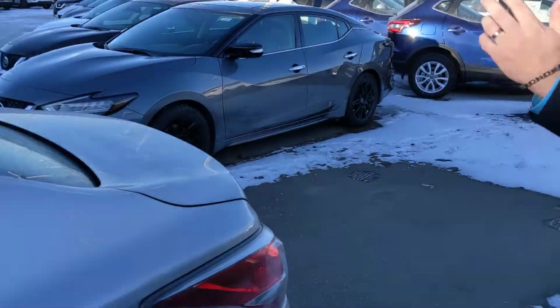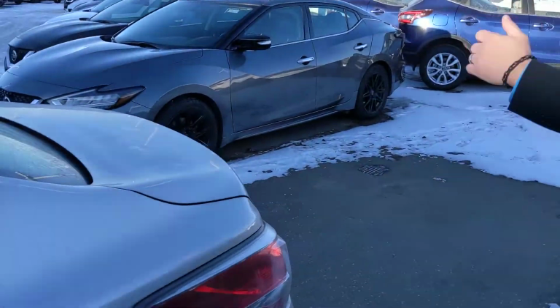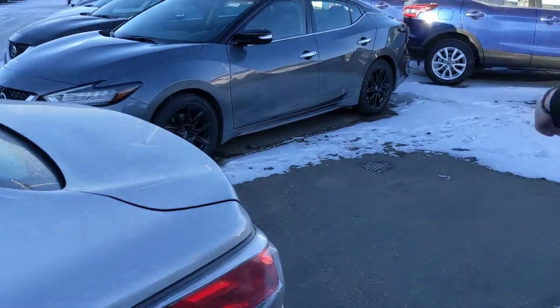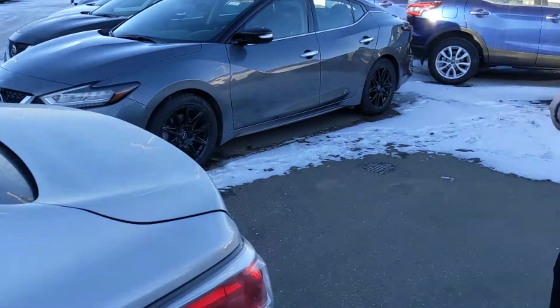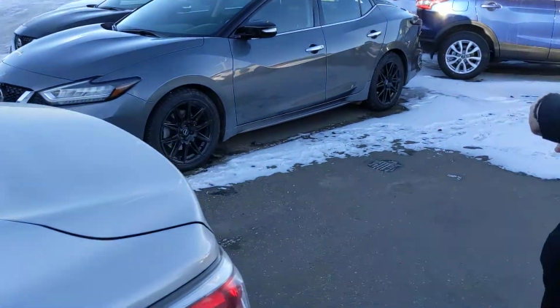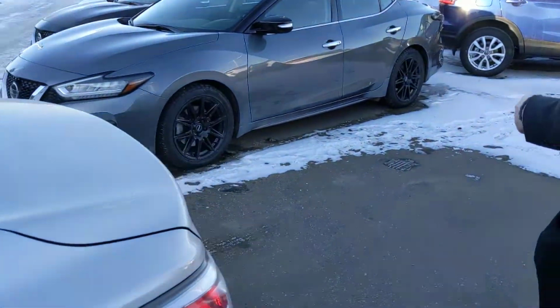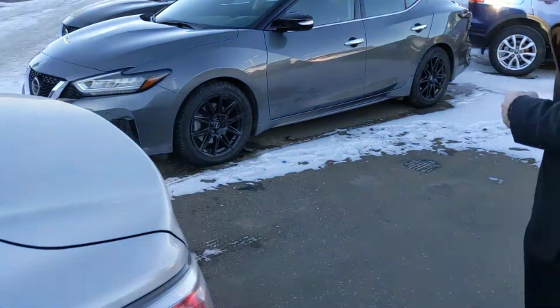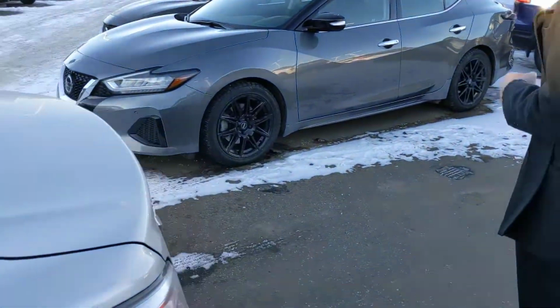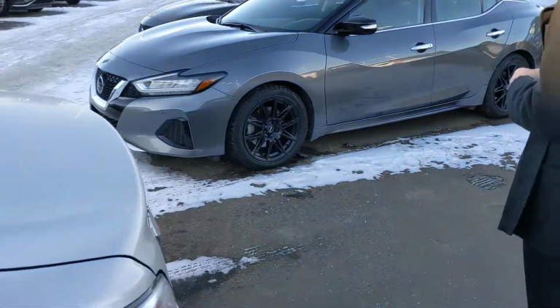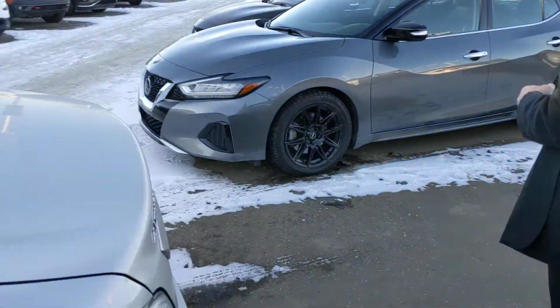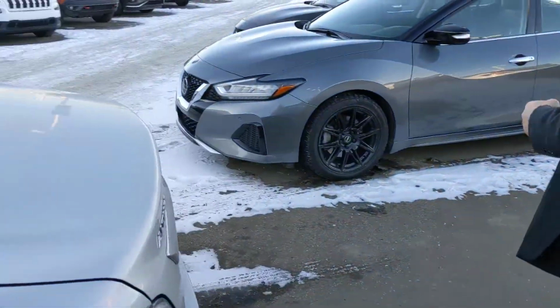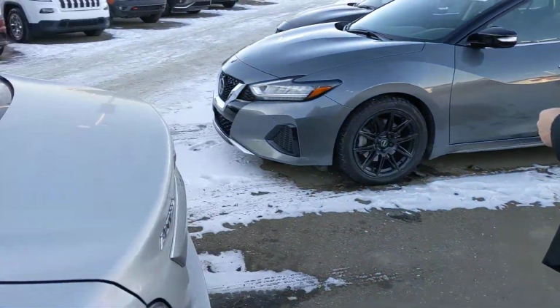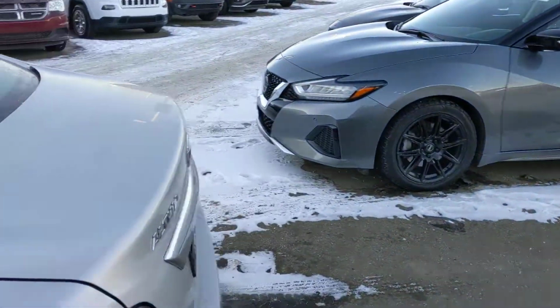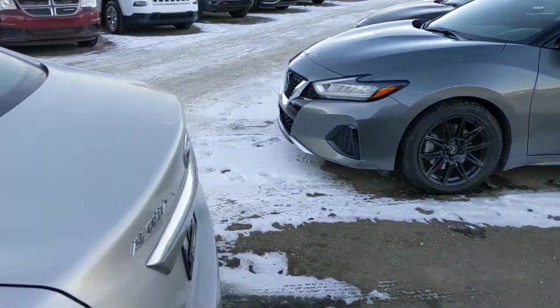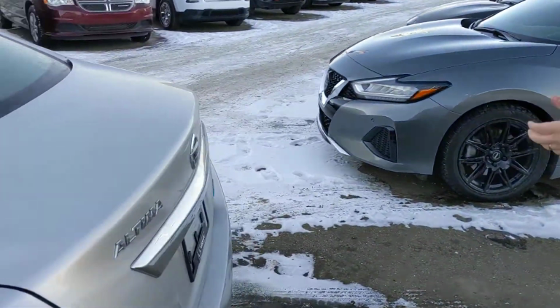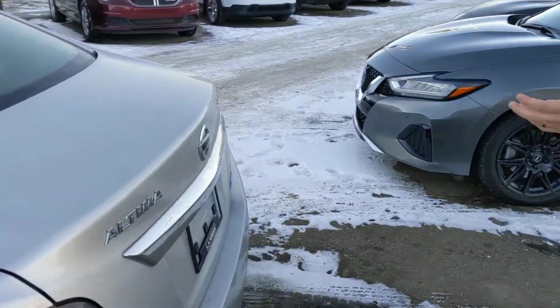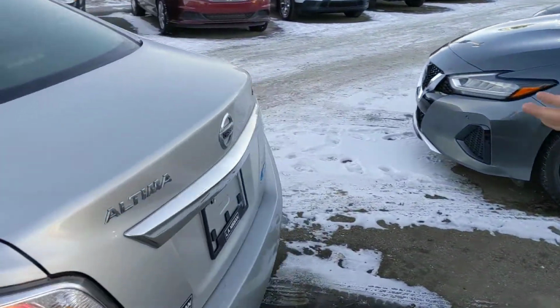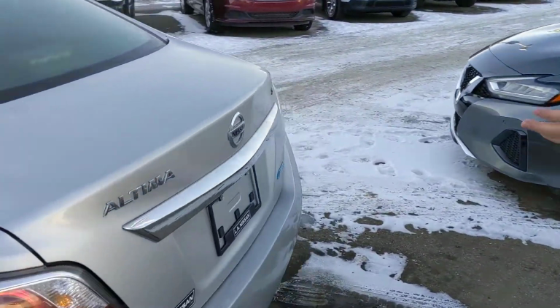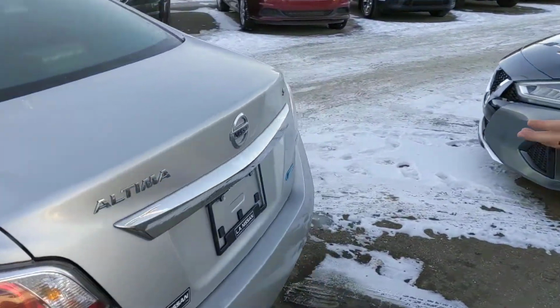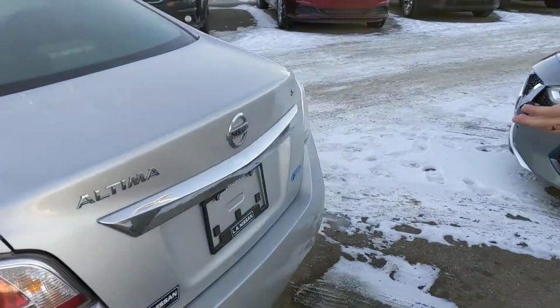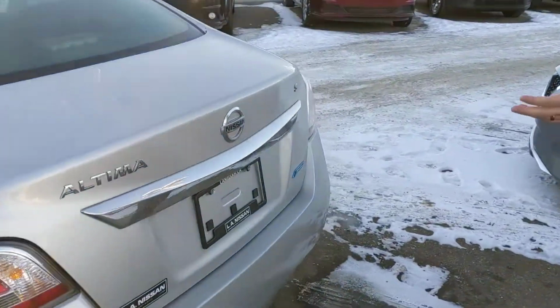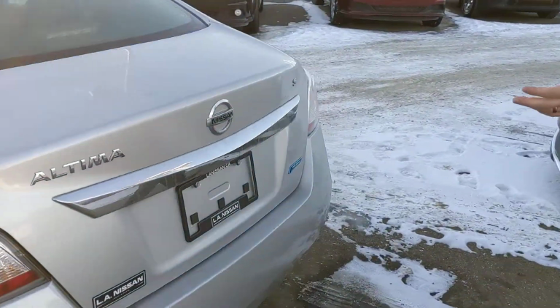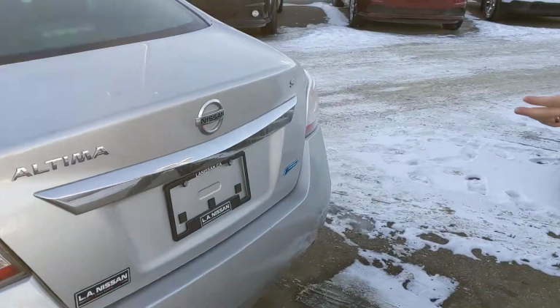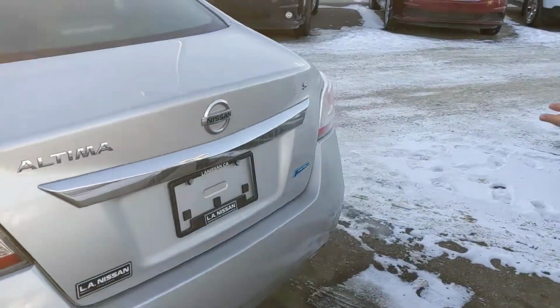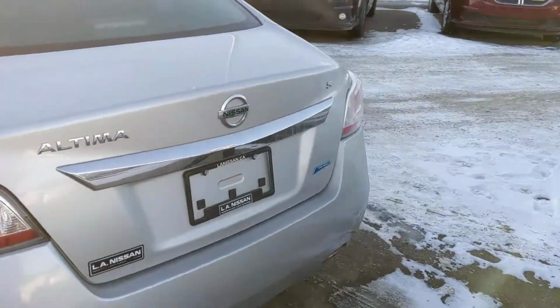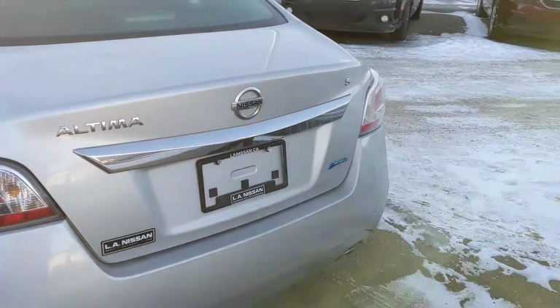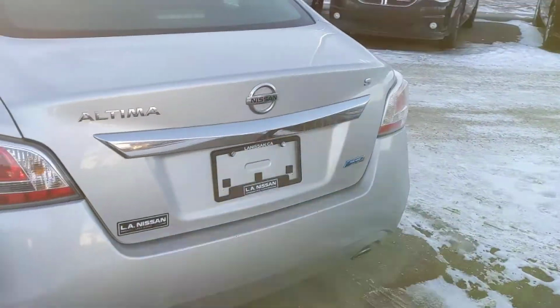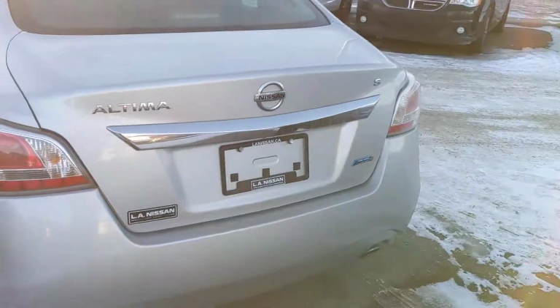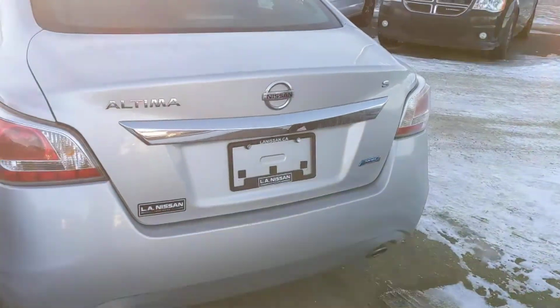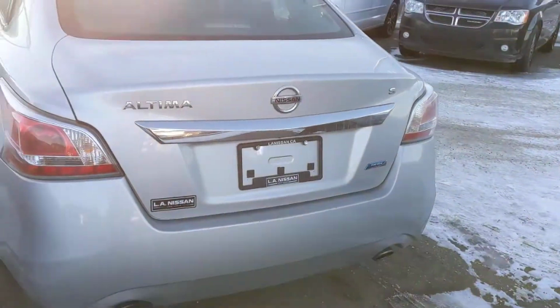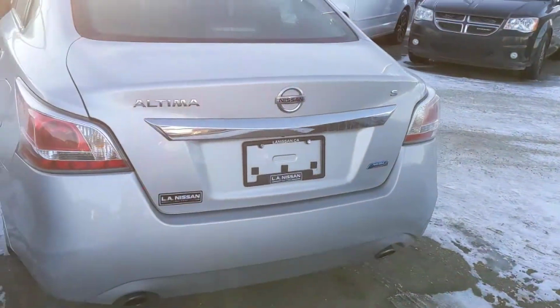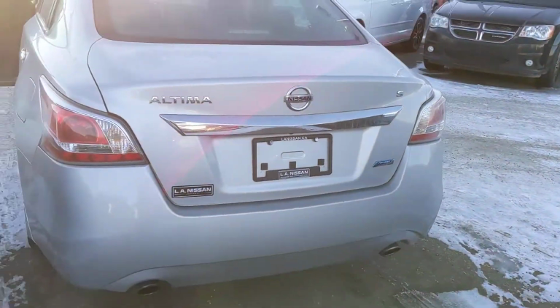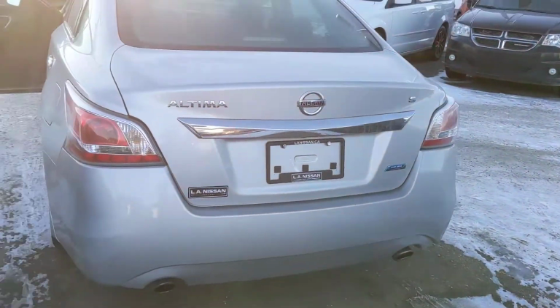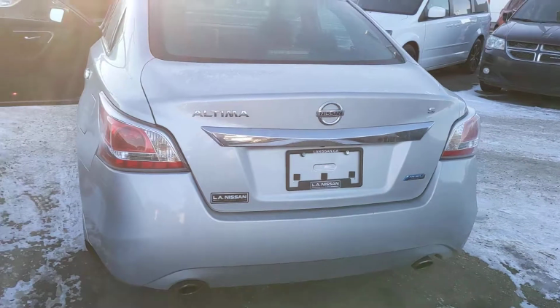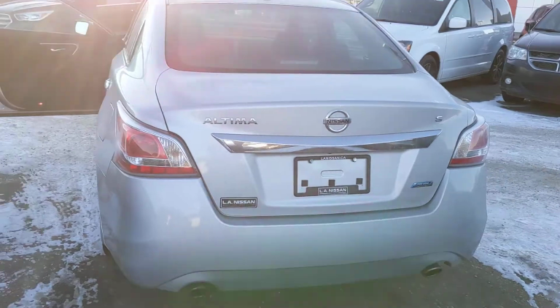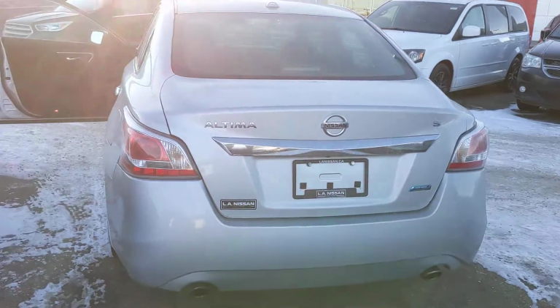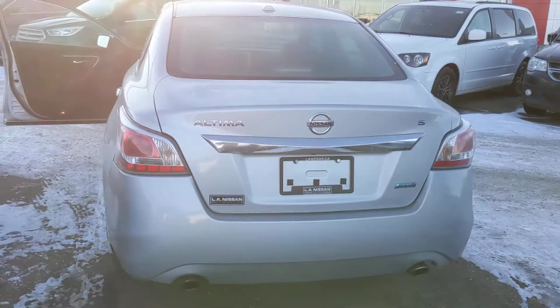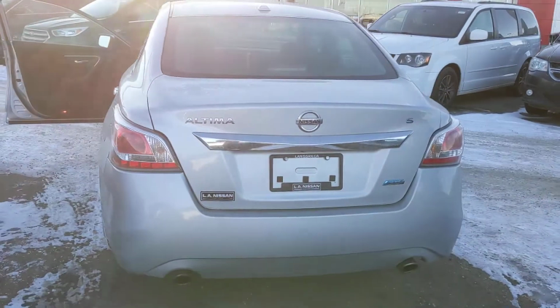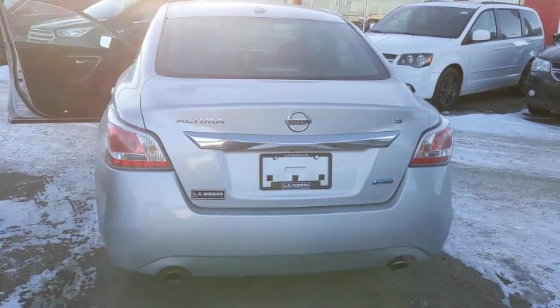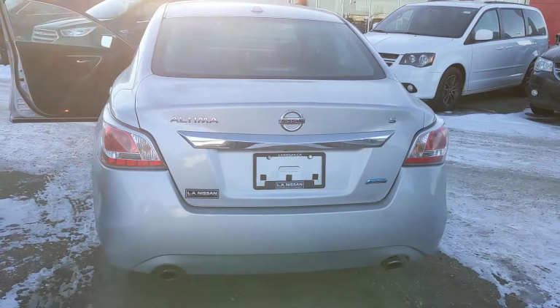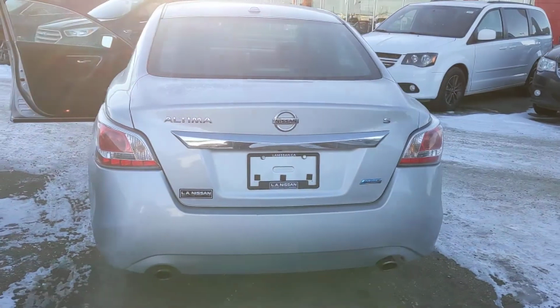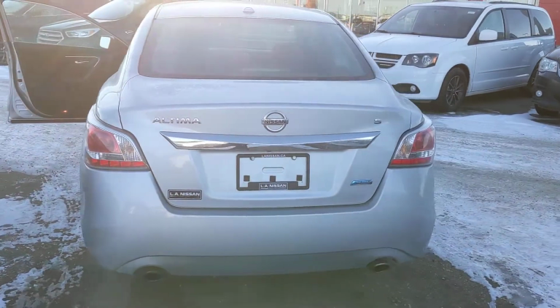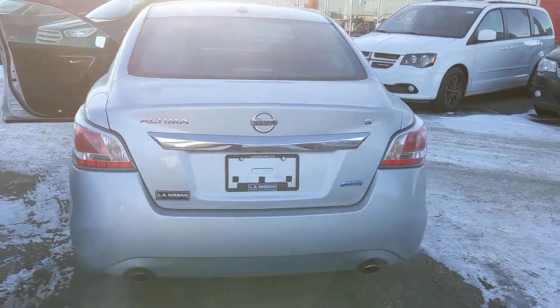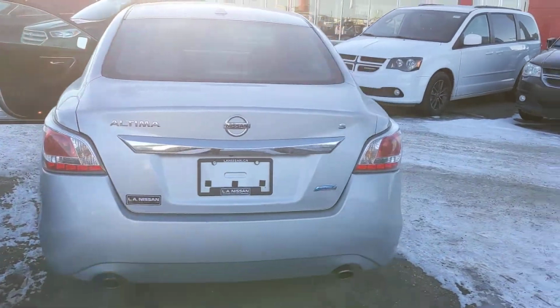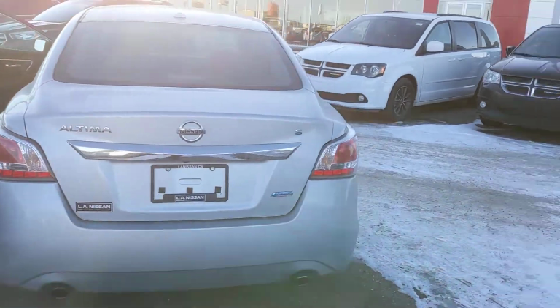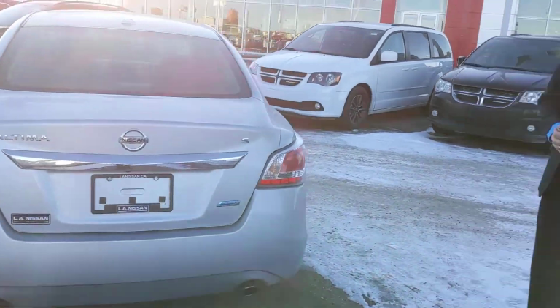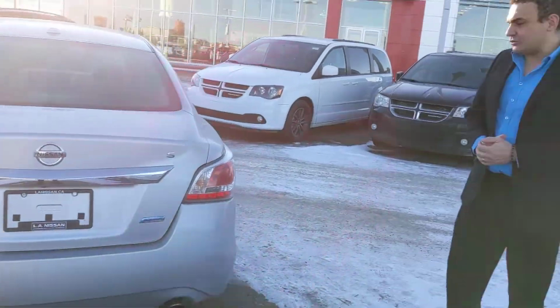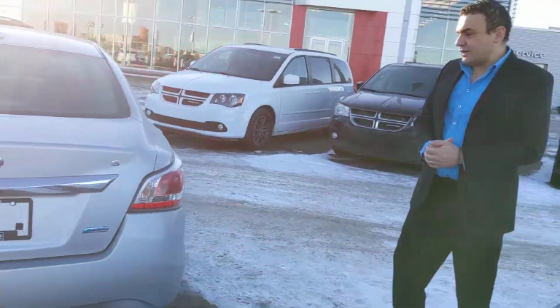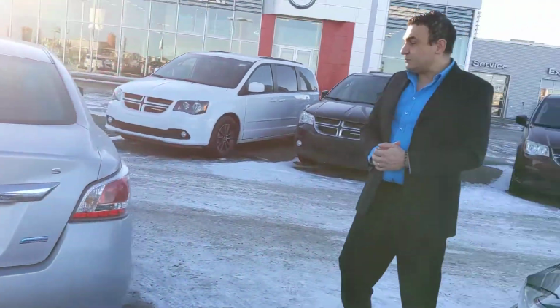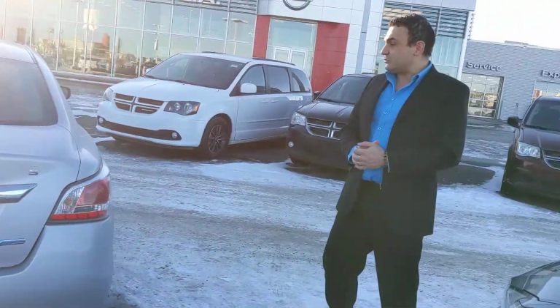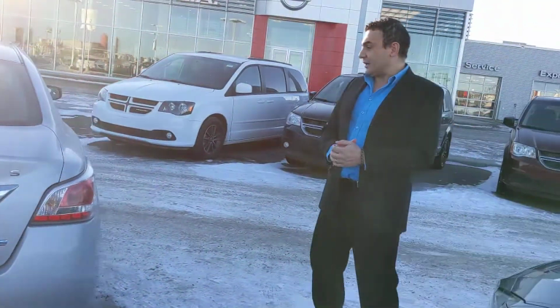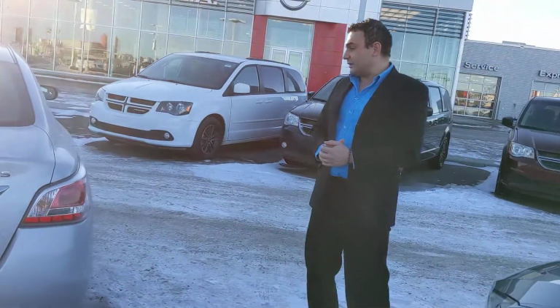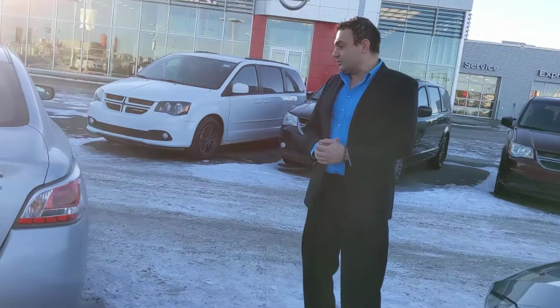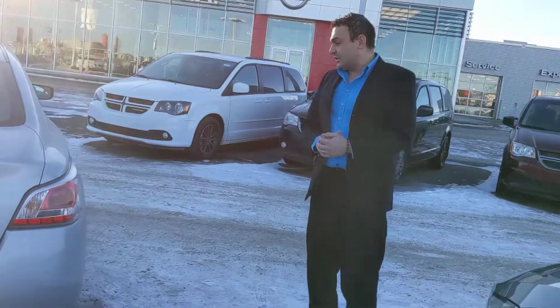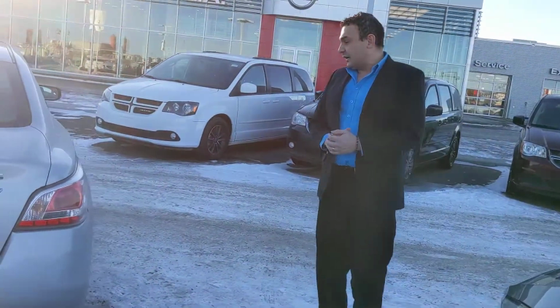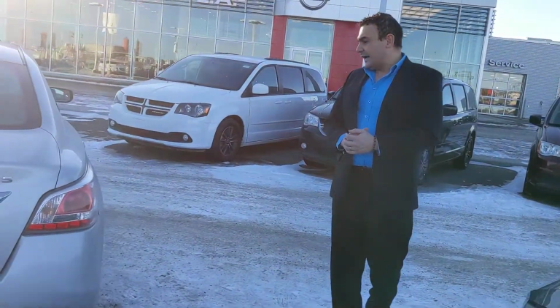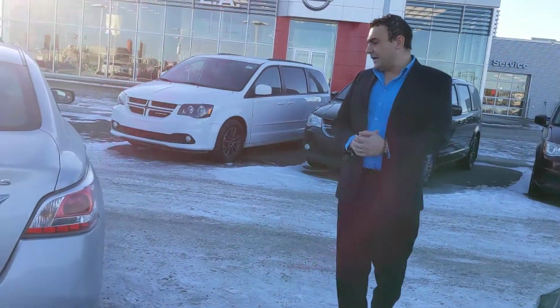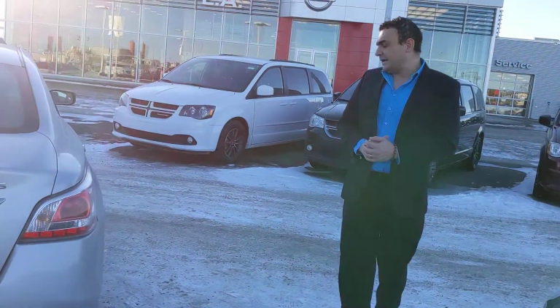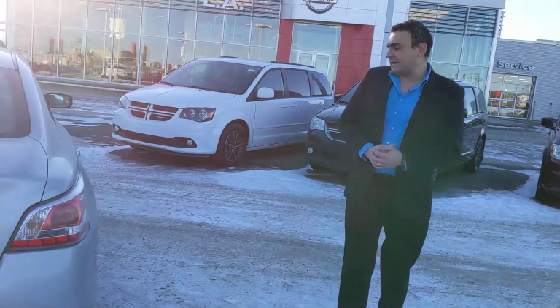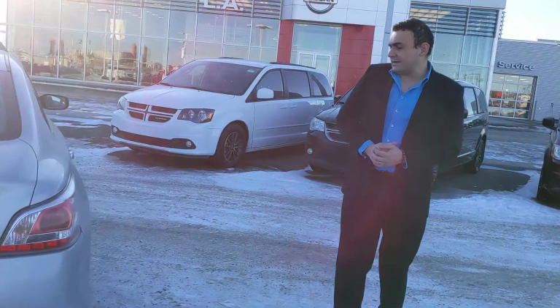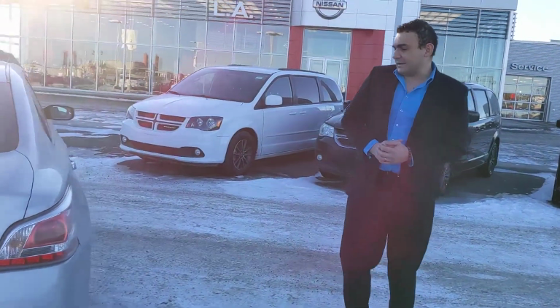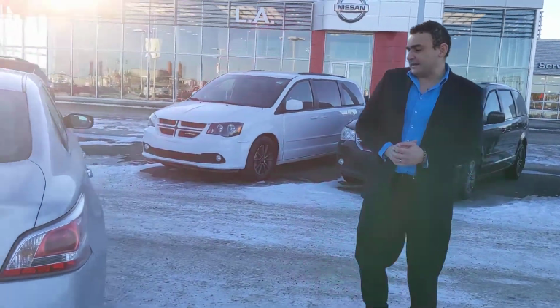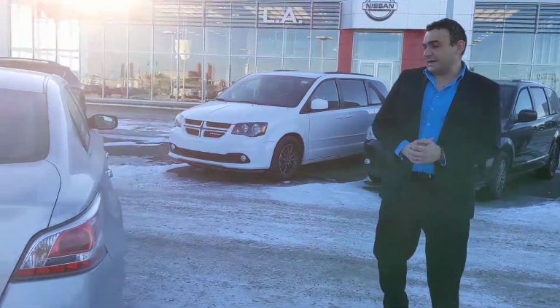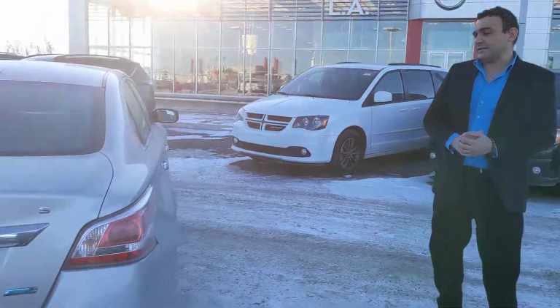Just come around here, you can see the rest of the shape of the vehicle. It's in really good shape — no major dents, scrapes, or scratches, anything like that.